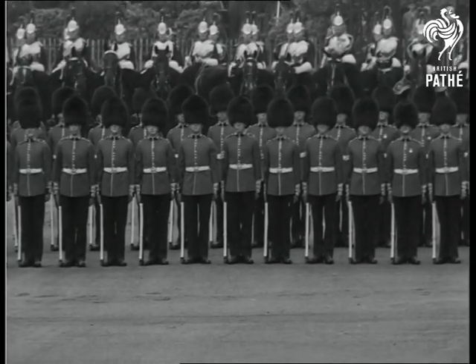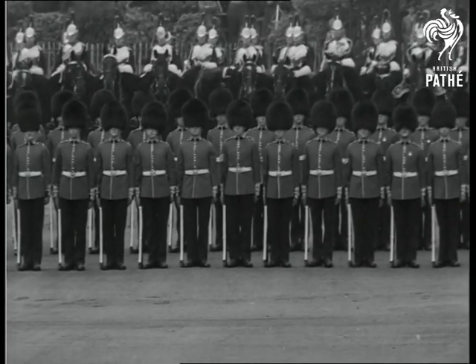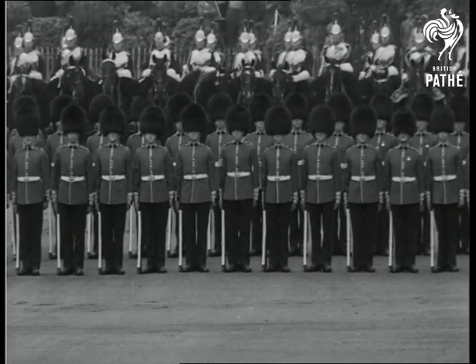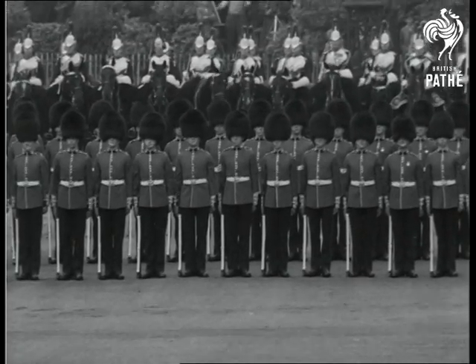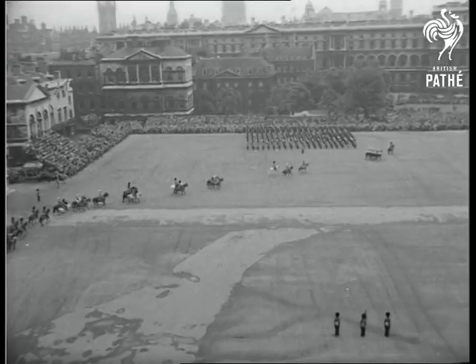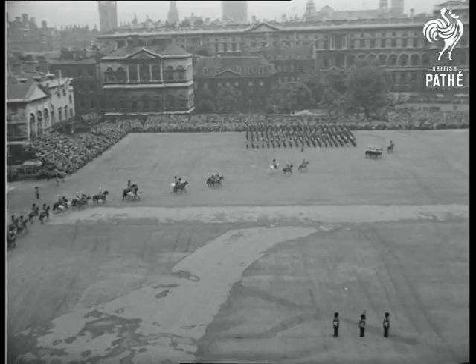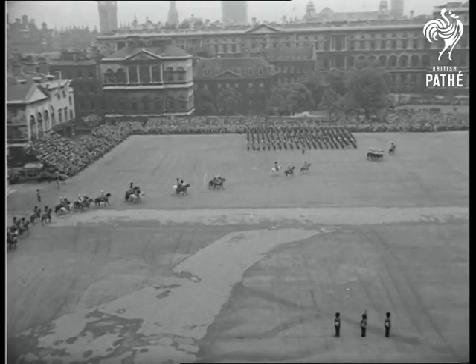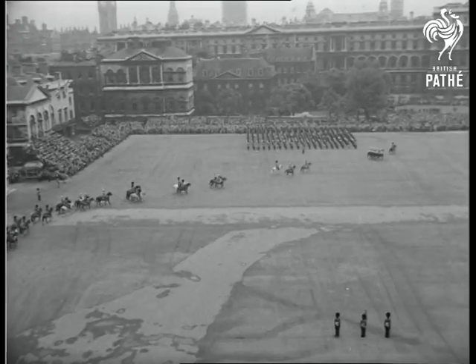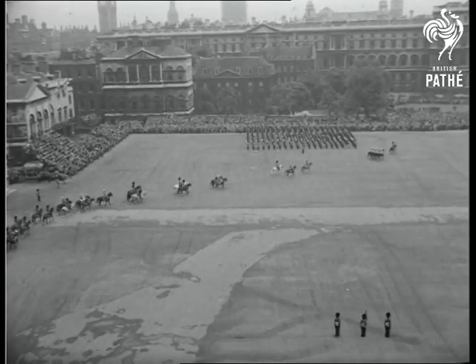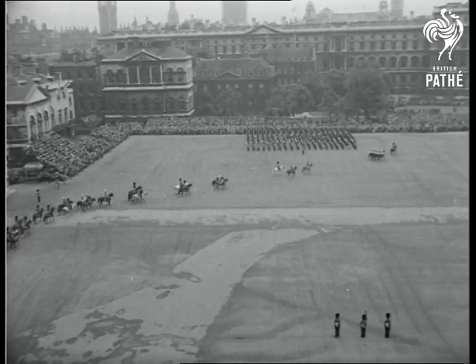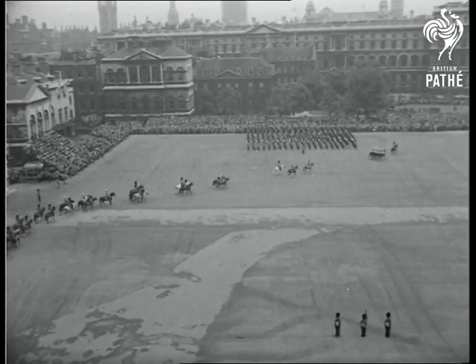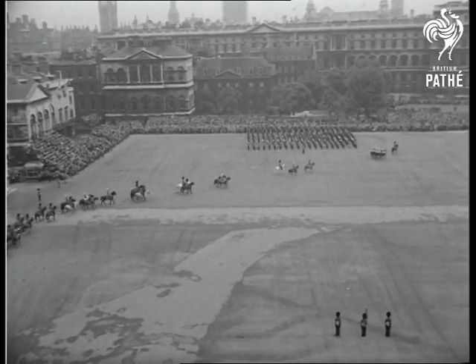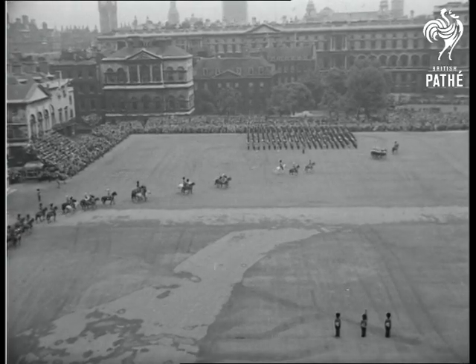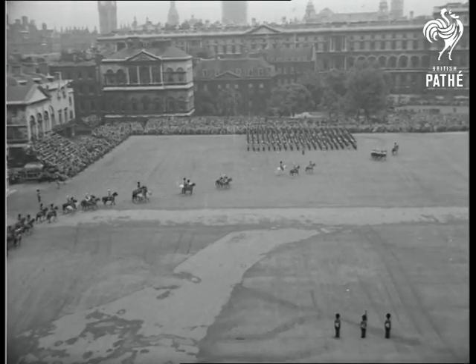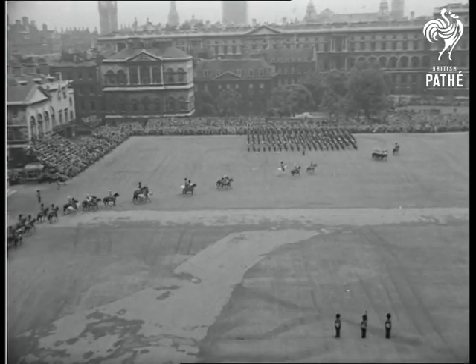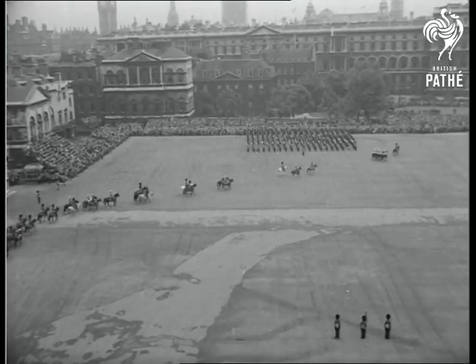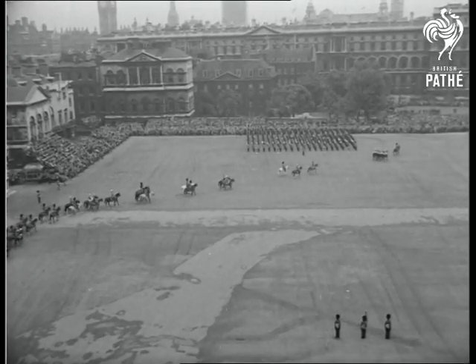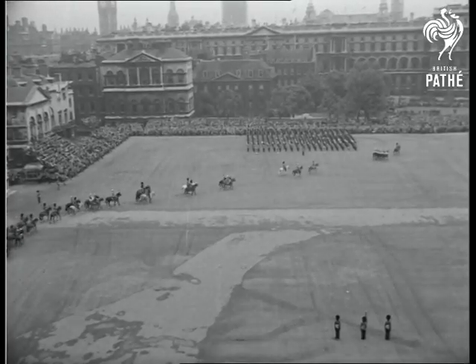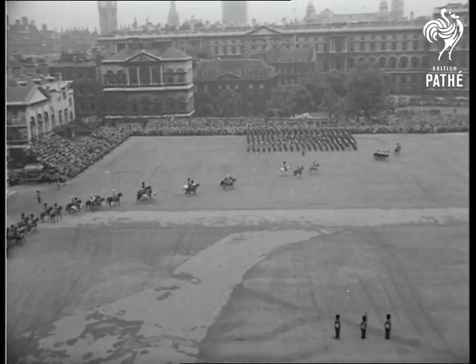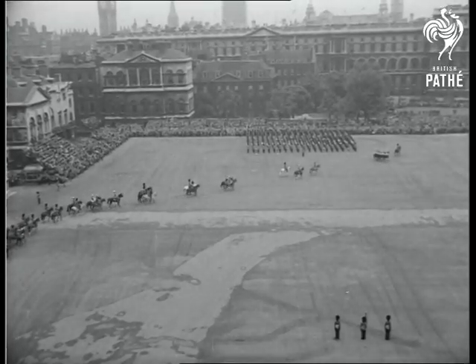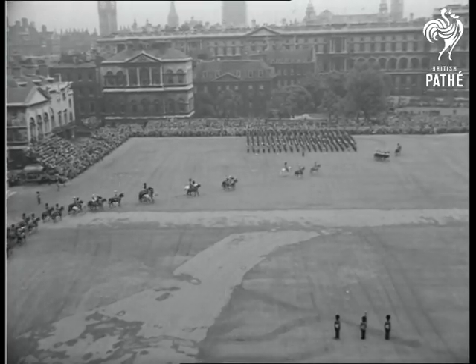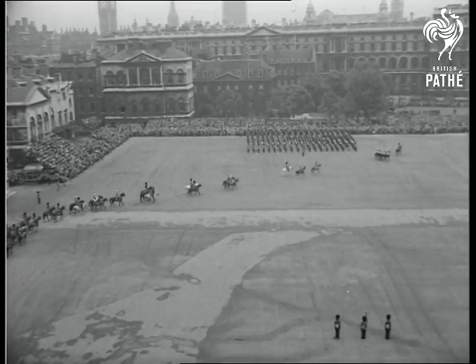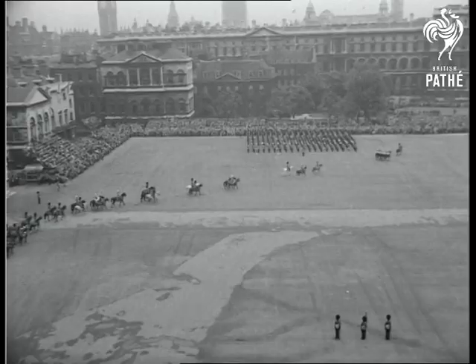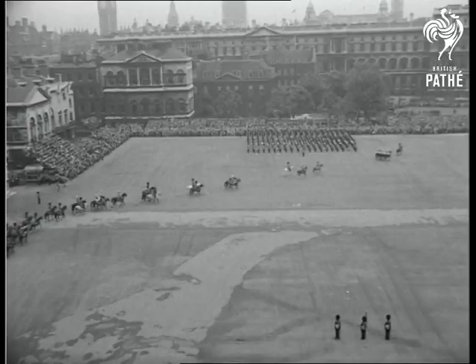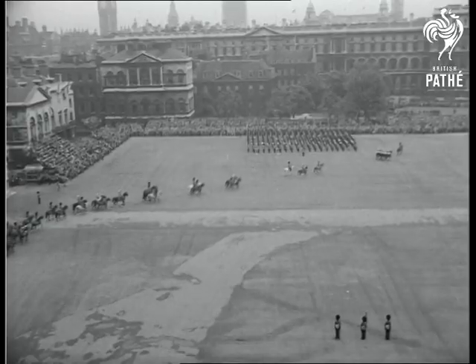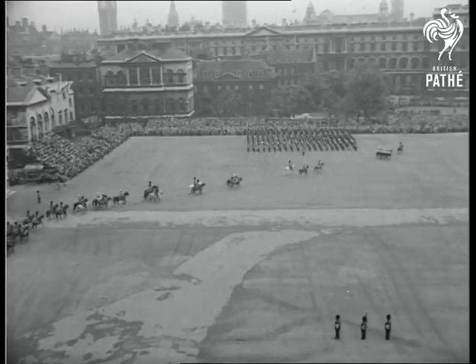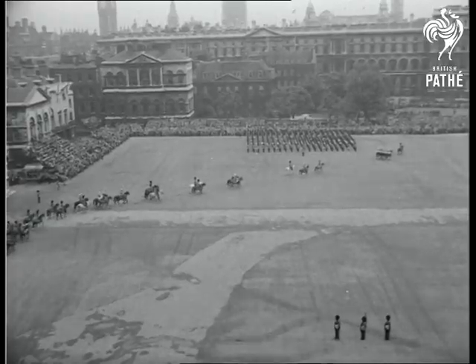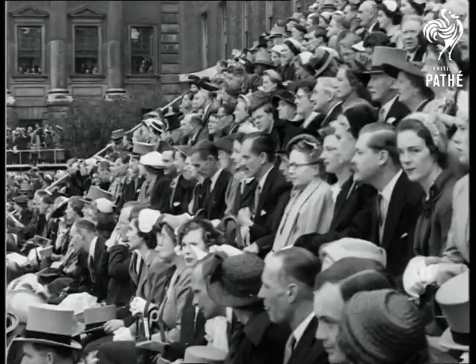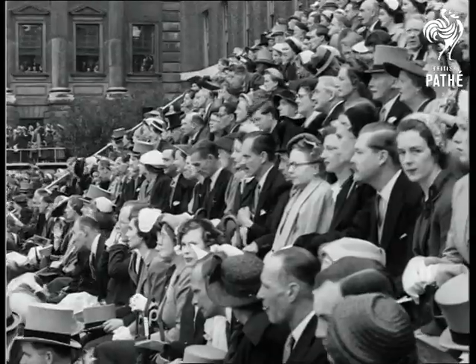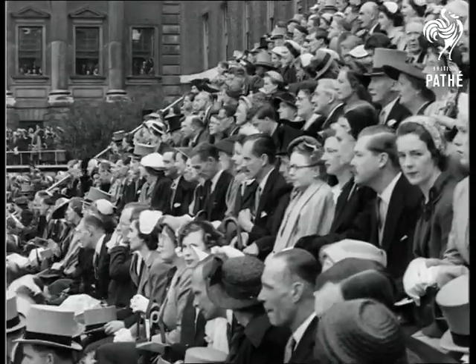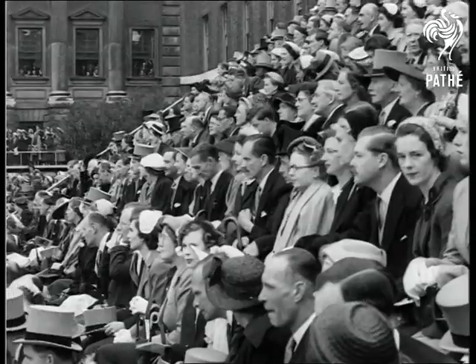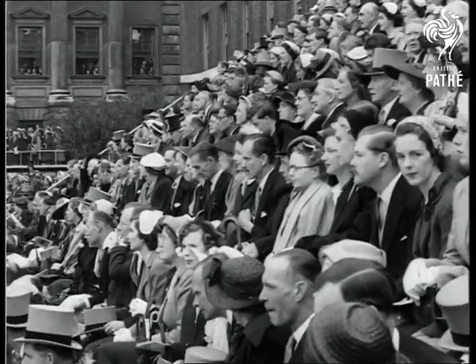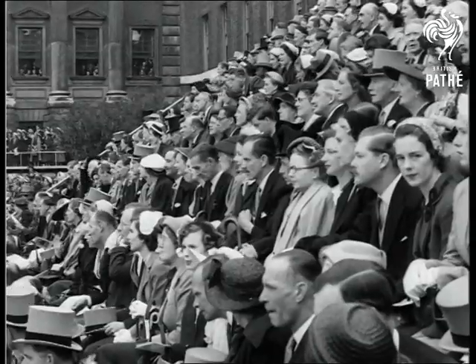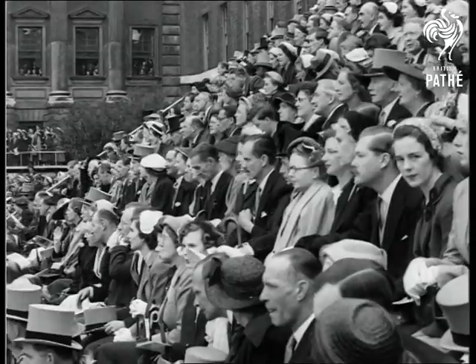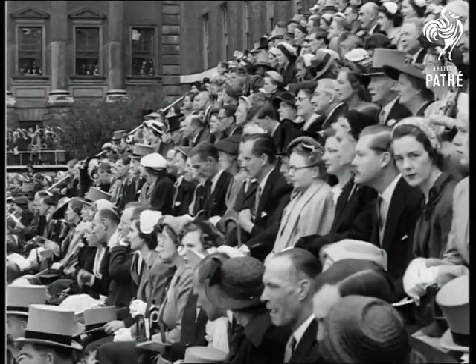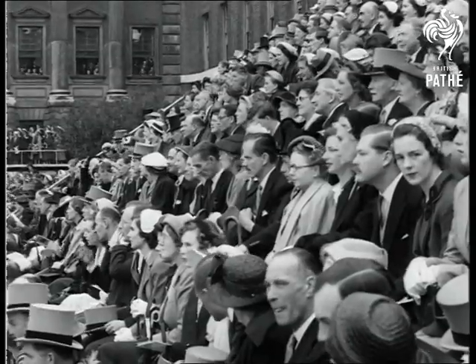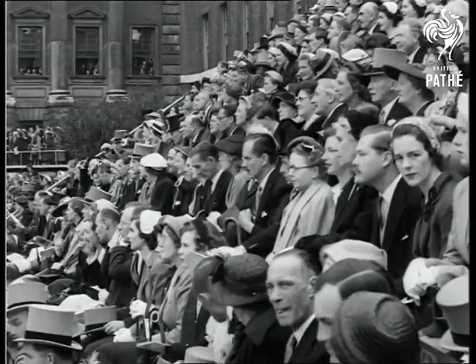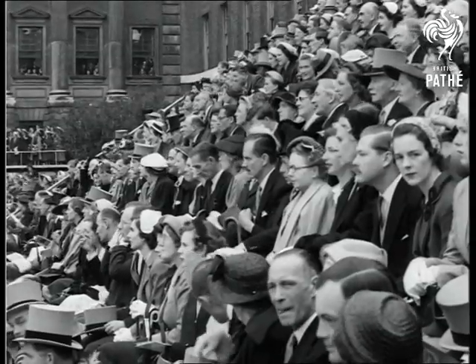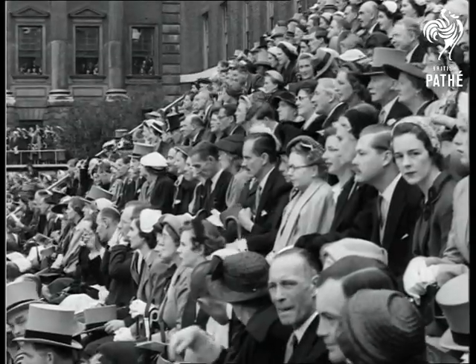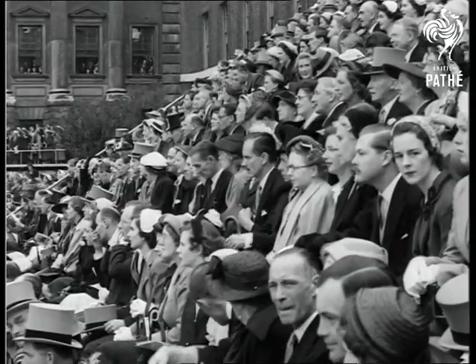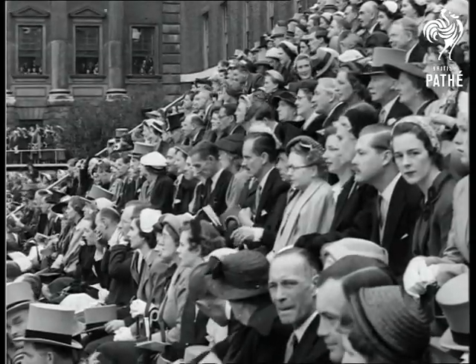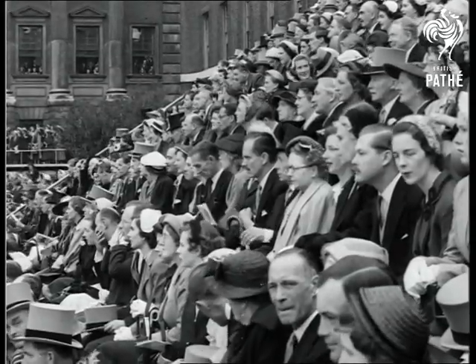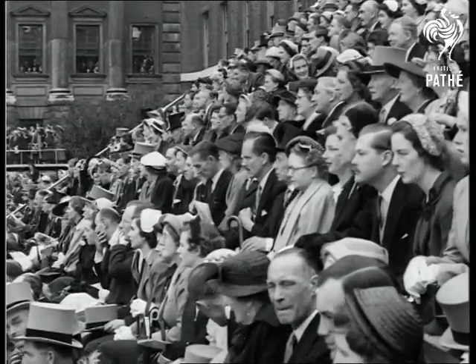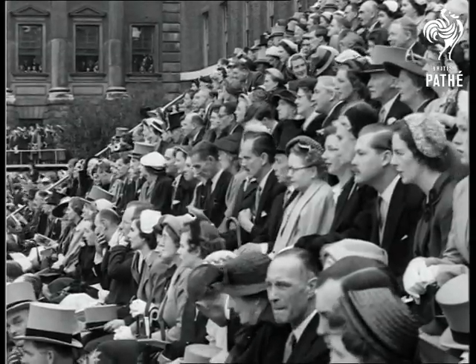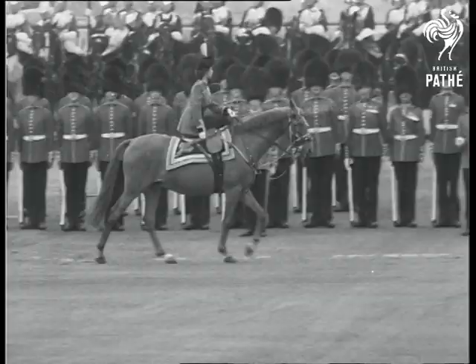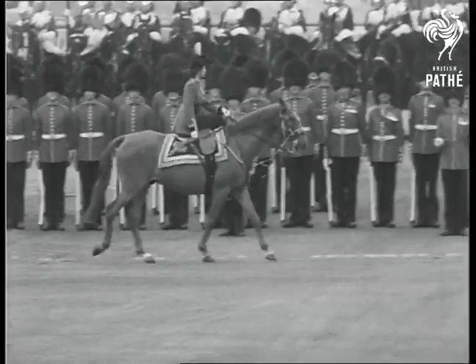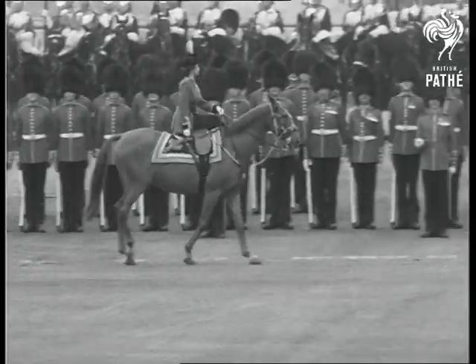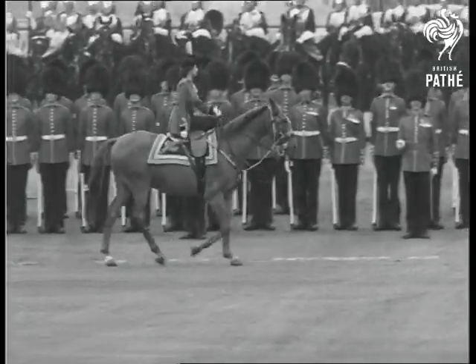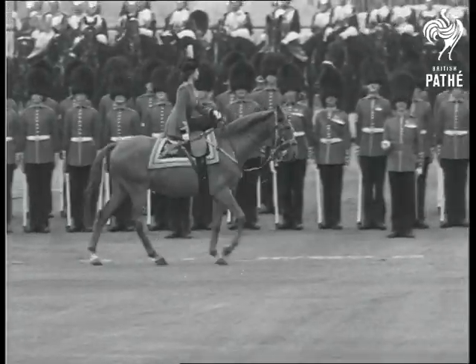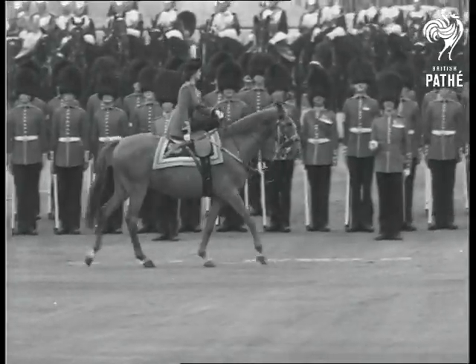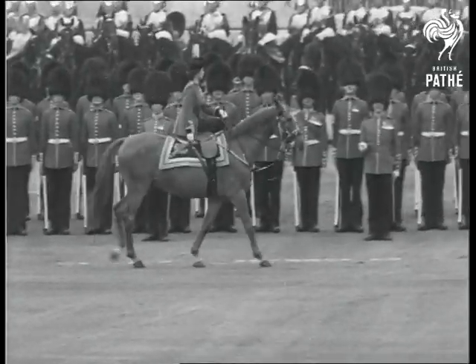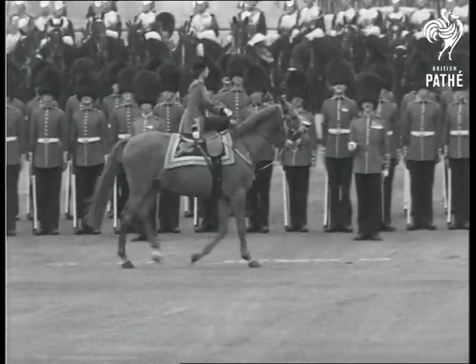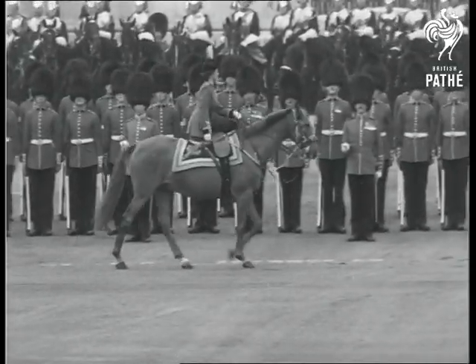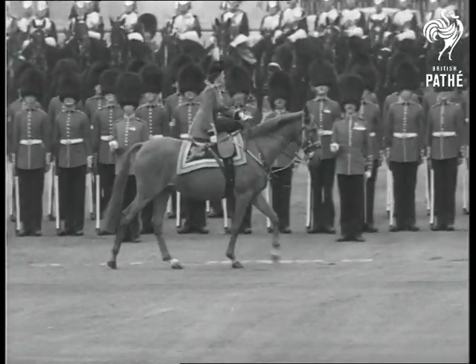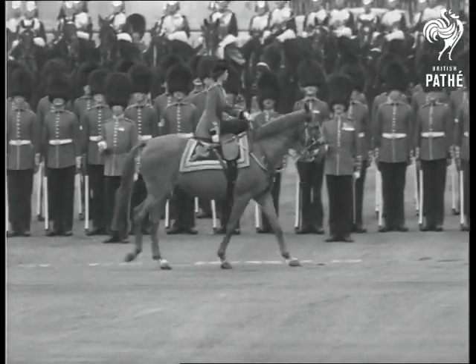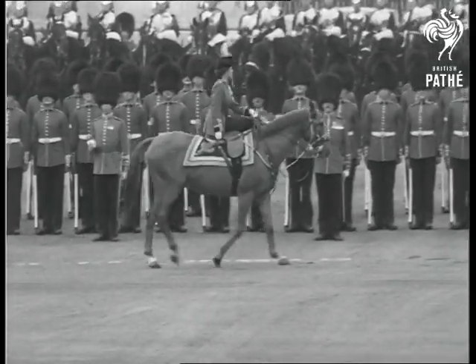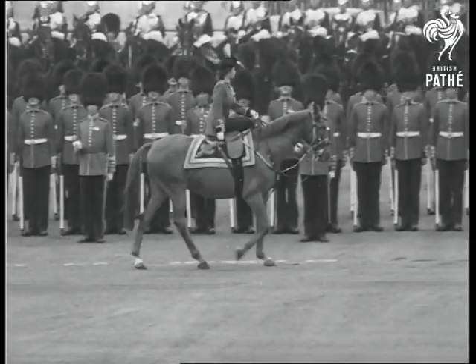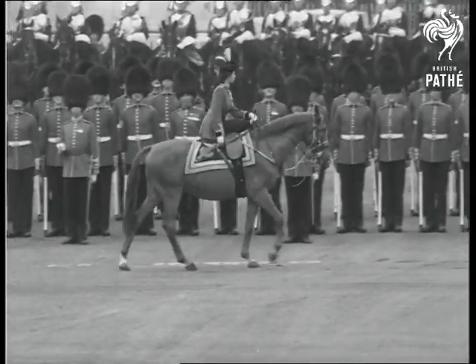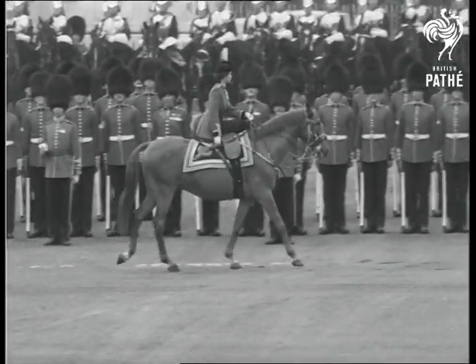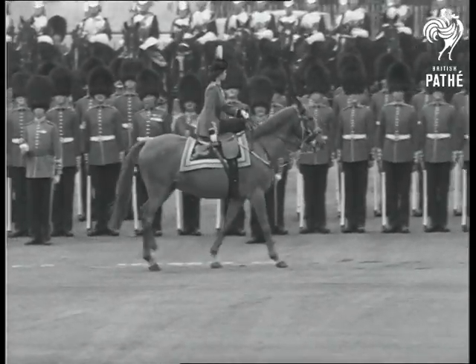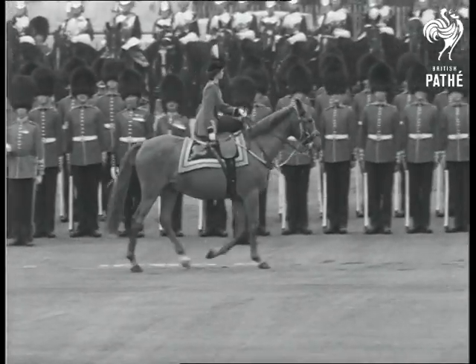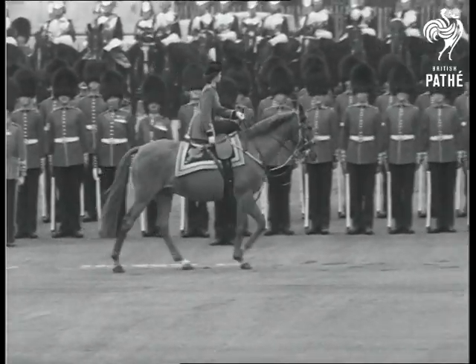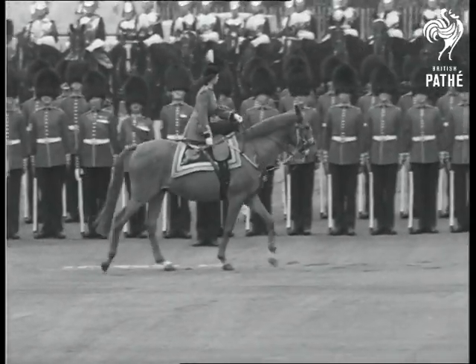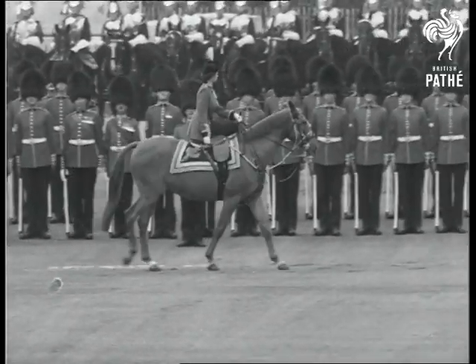Her Majesty moves across the square for the inspection. Twelve hundred Guardsmen, splendid in their bright tunics and bearskins, are drawn up on parade.